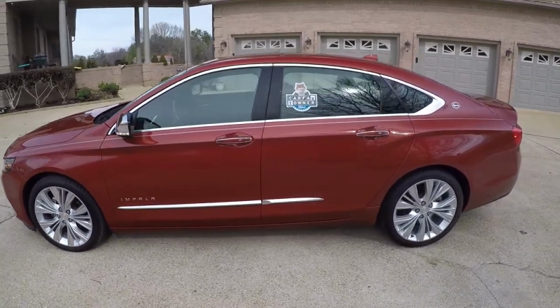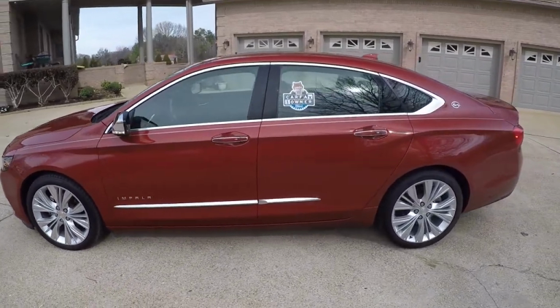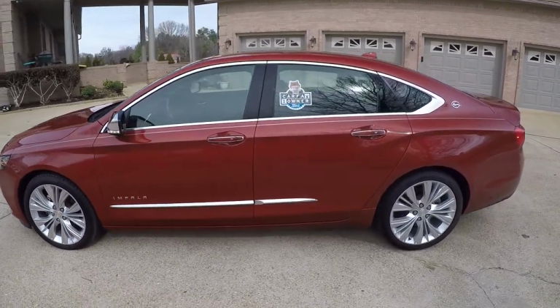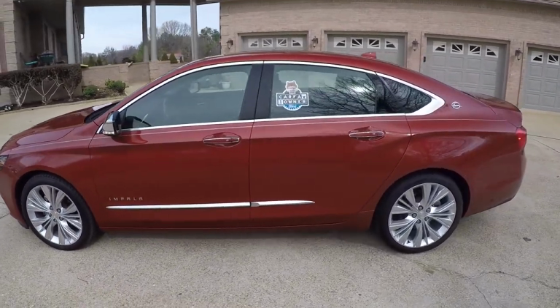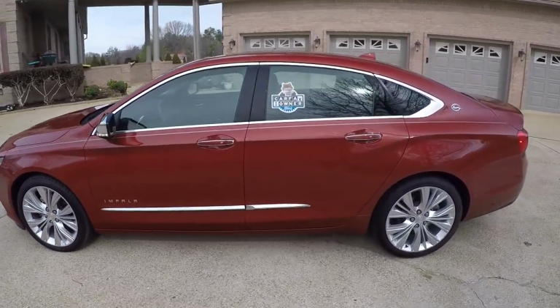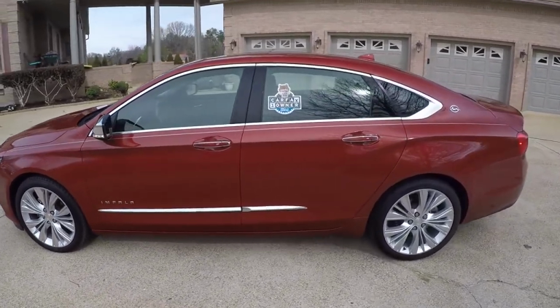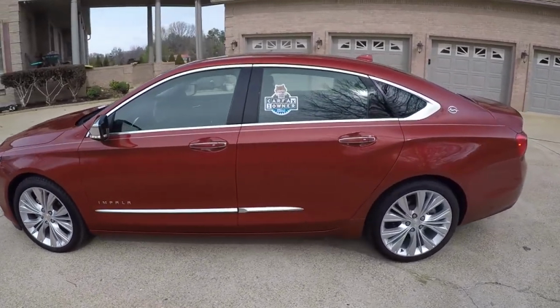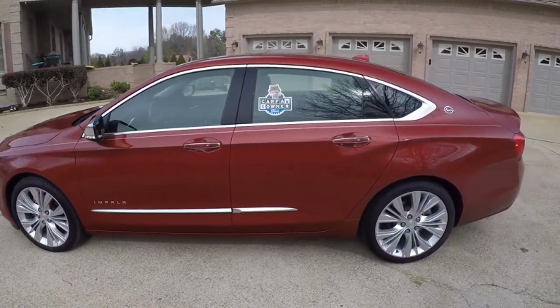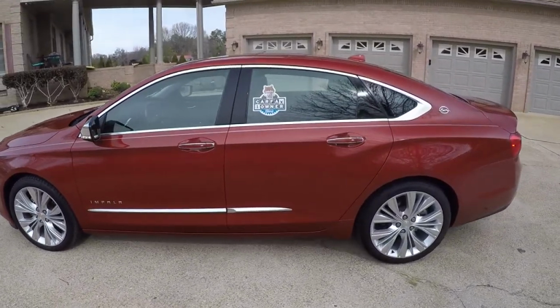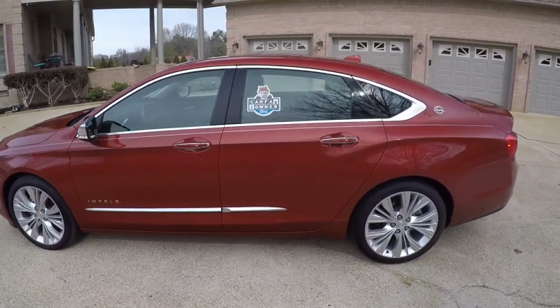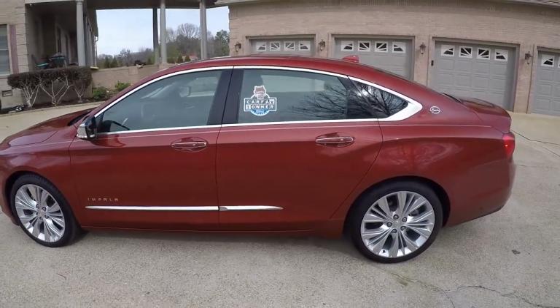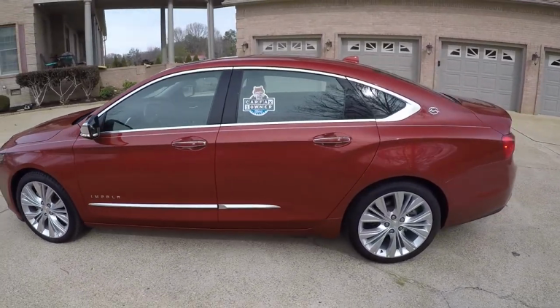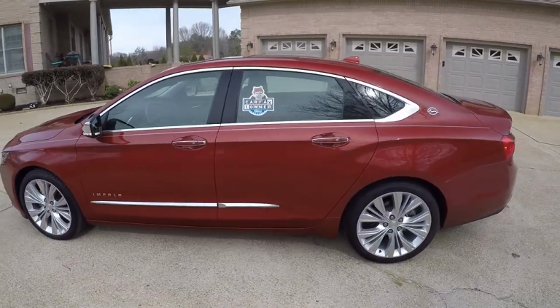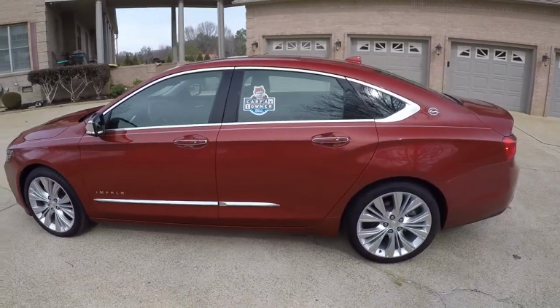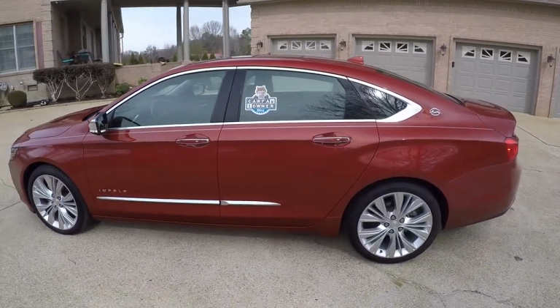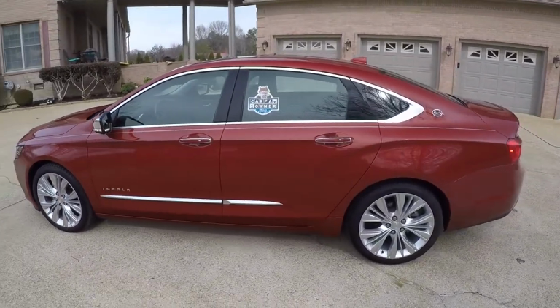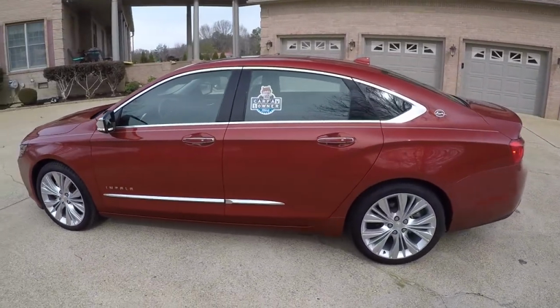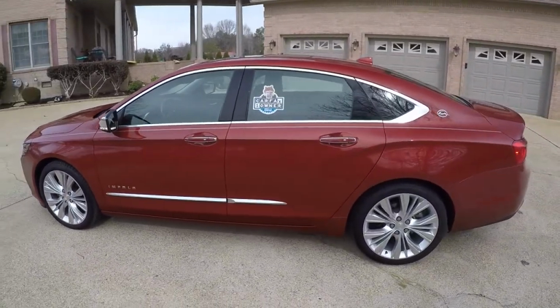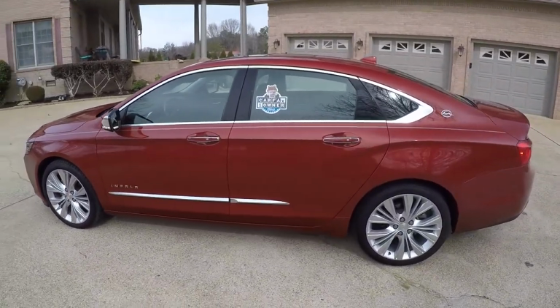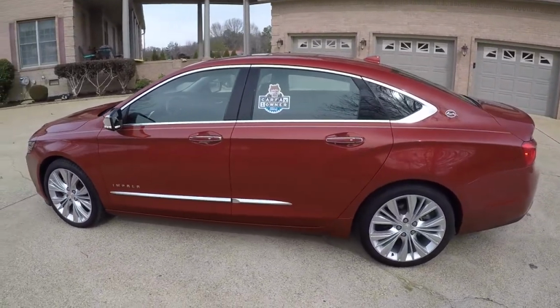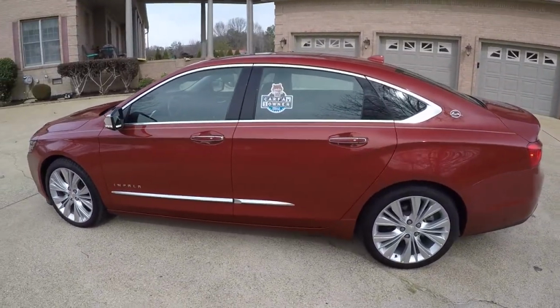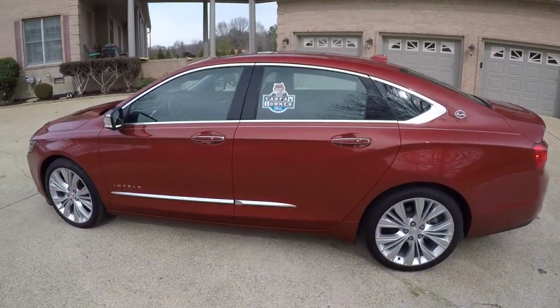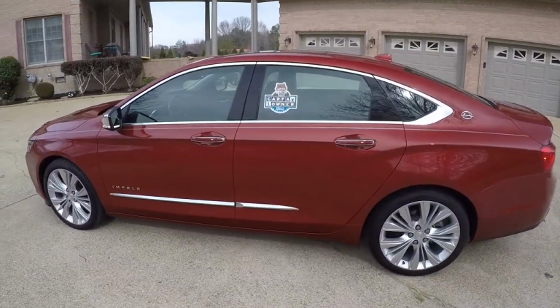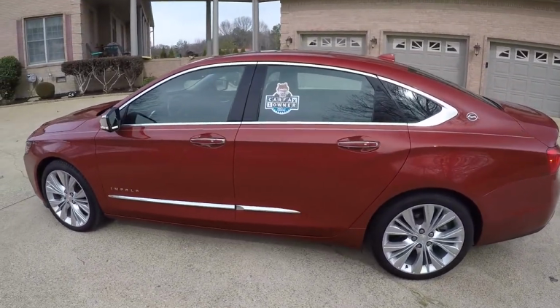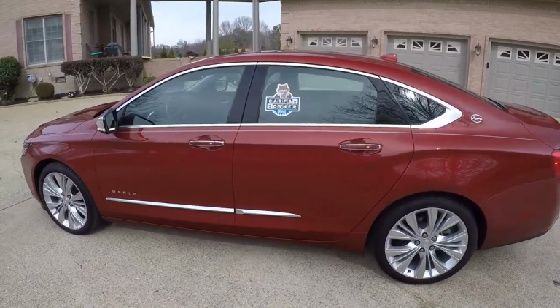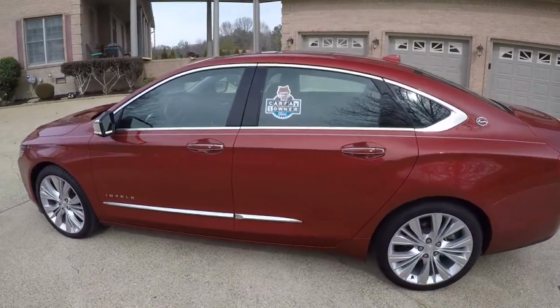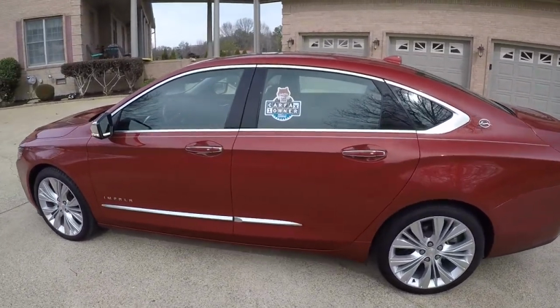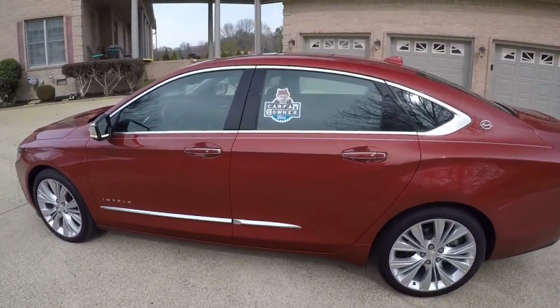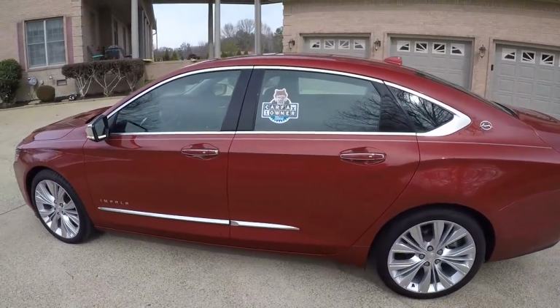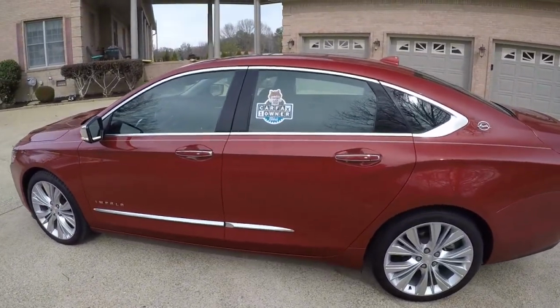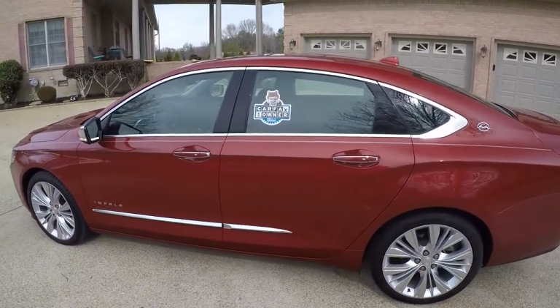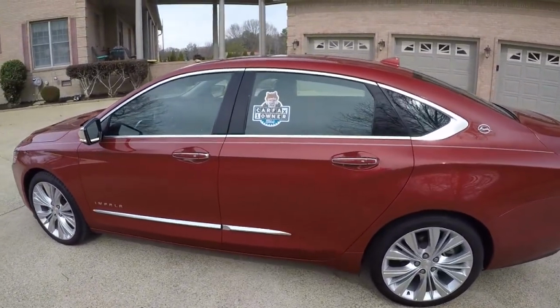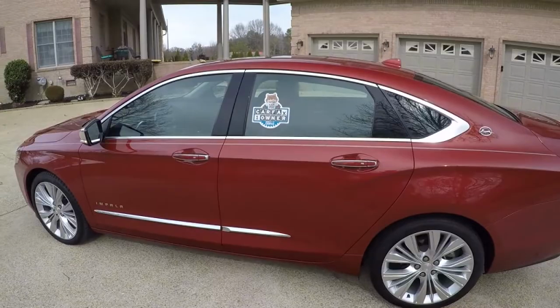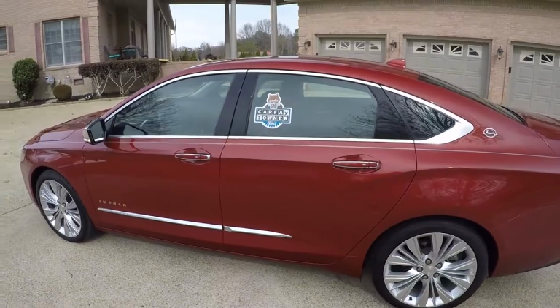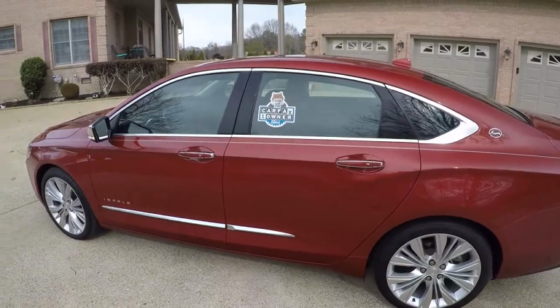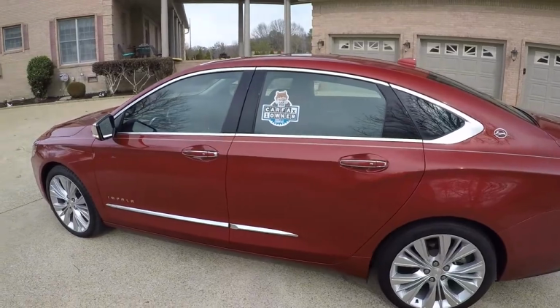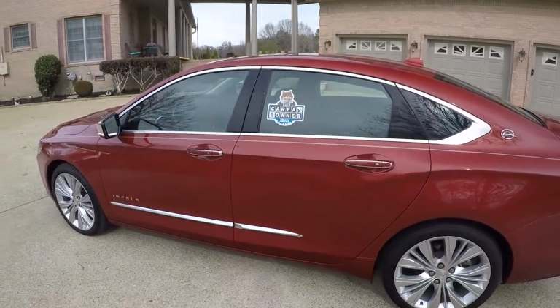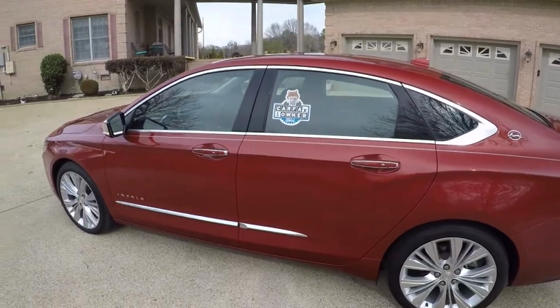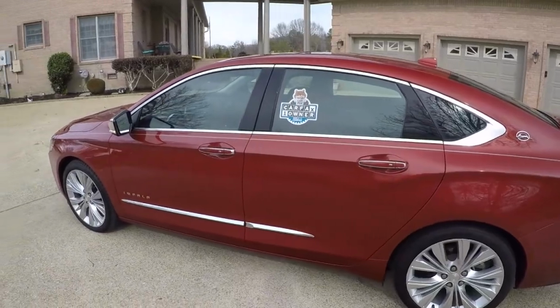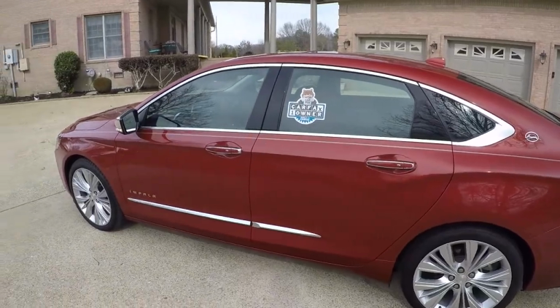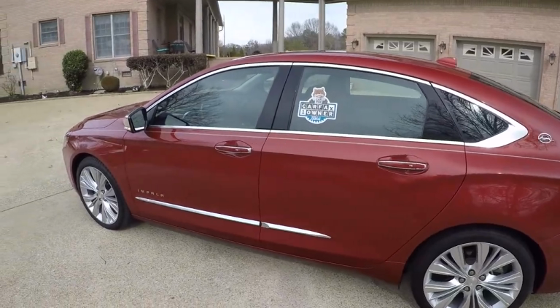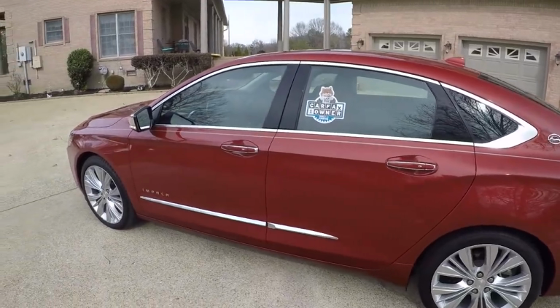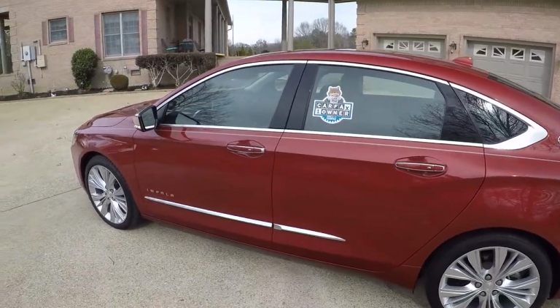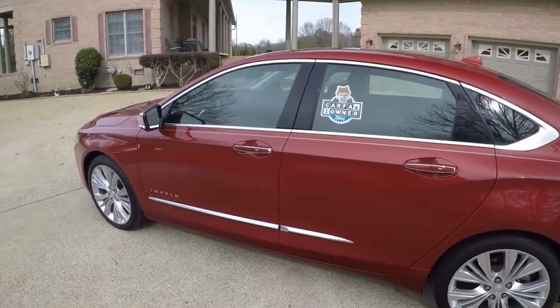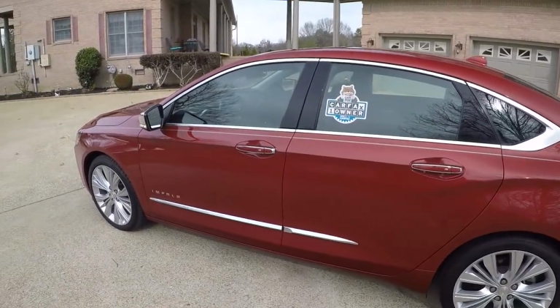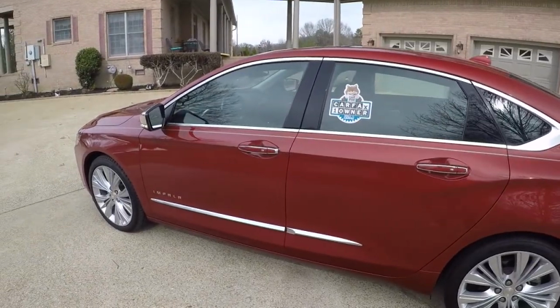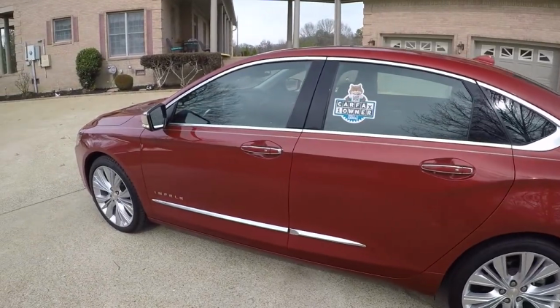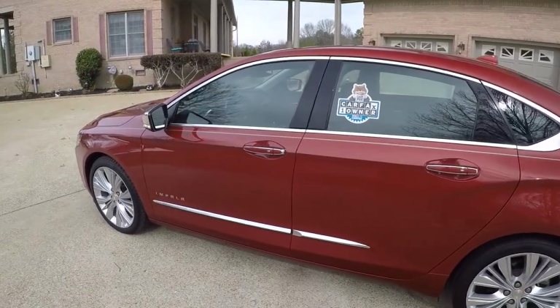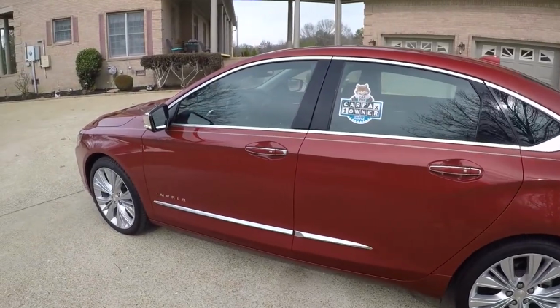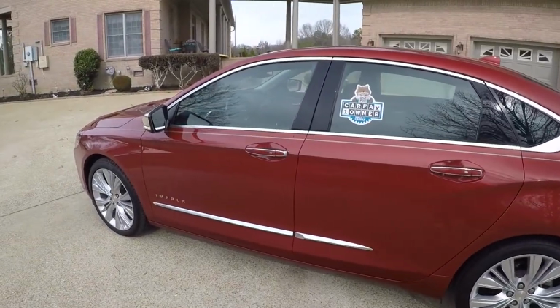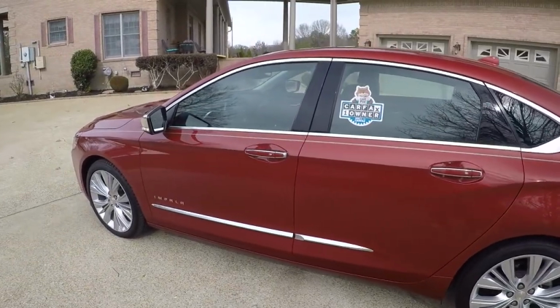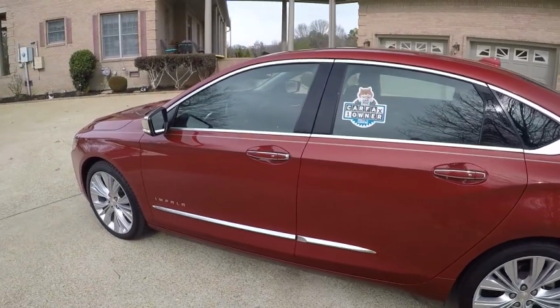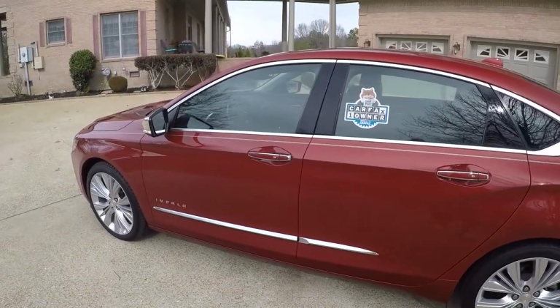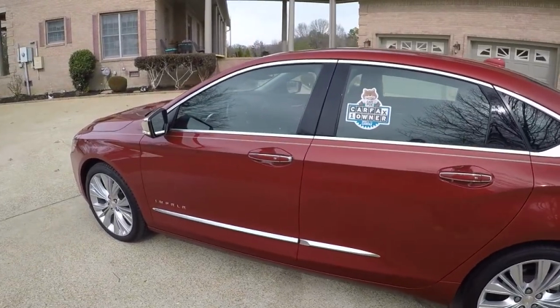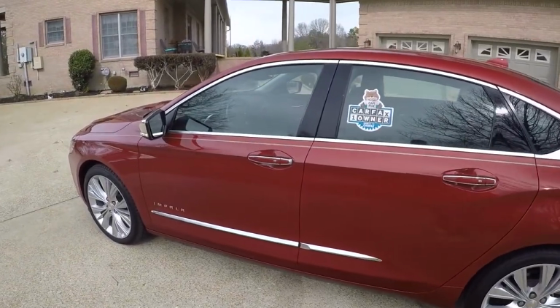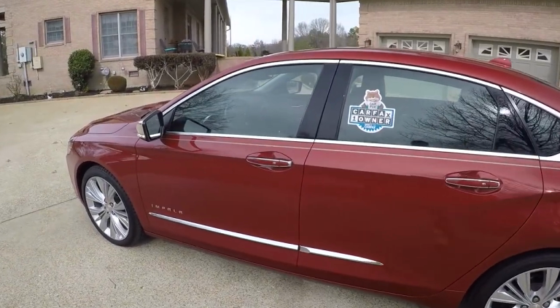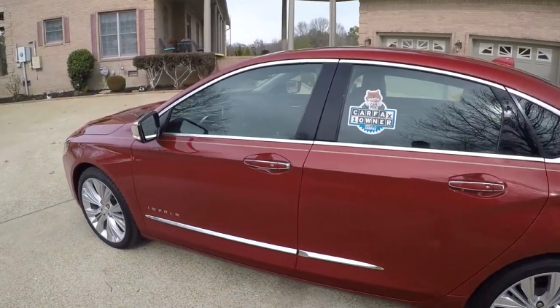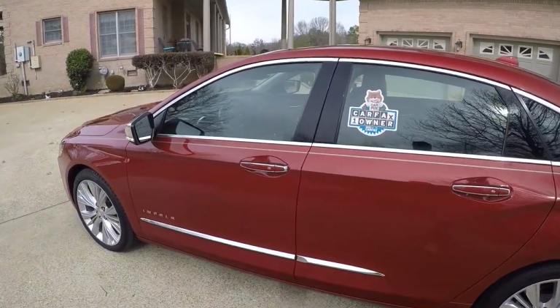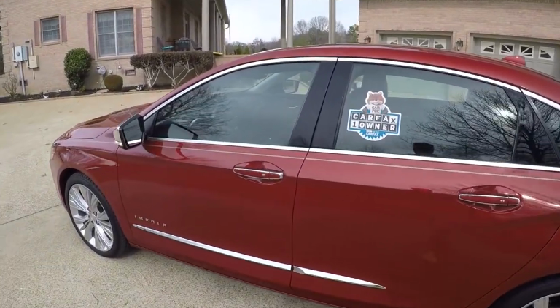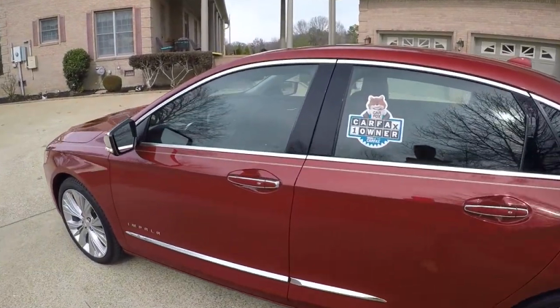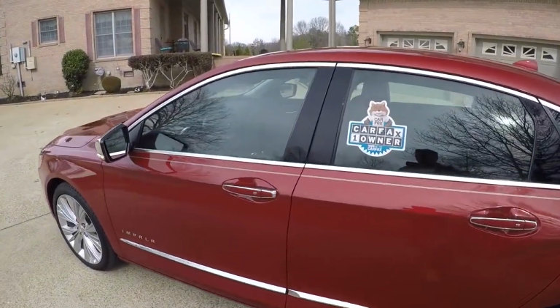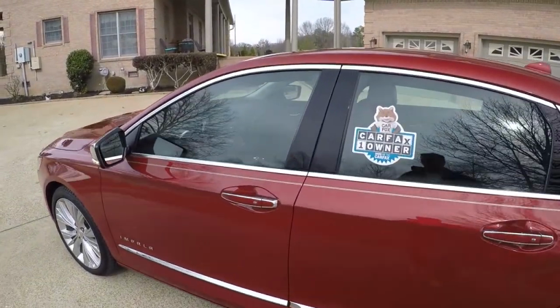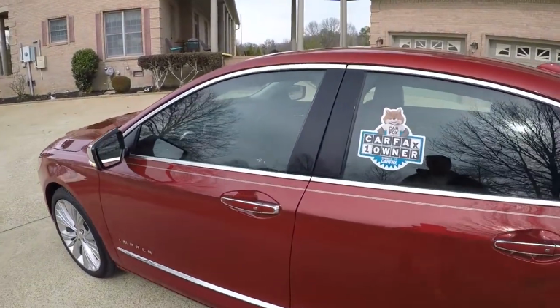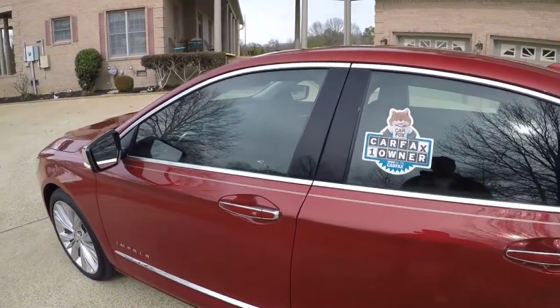This is a one-owner, clean Carfax, non-smoker, southern car. No rust. The car is in excellent condition.